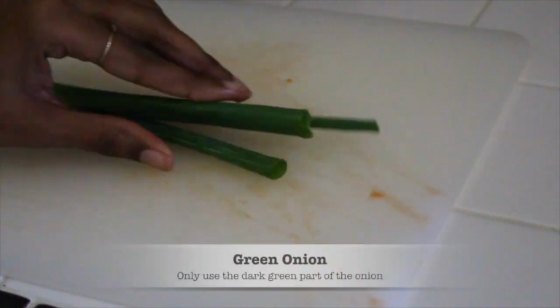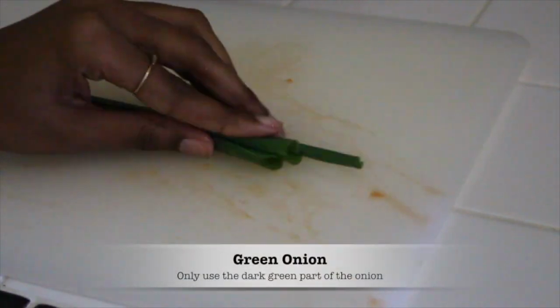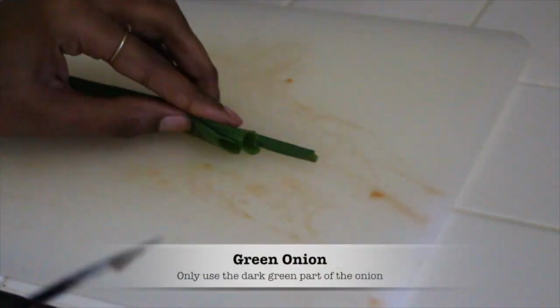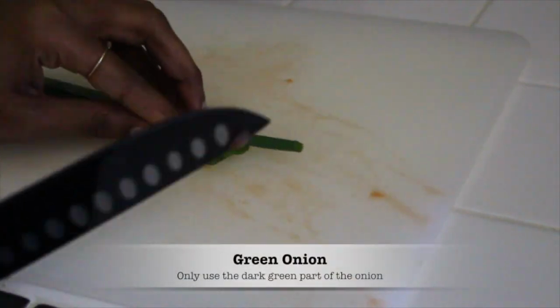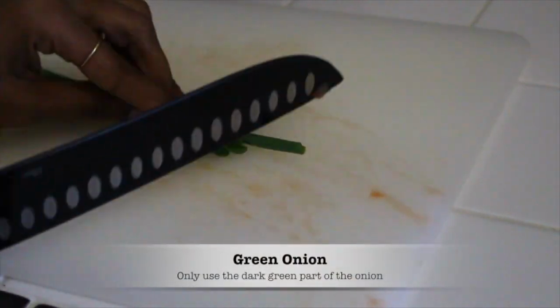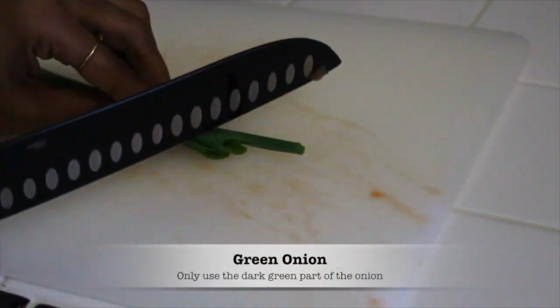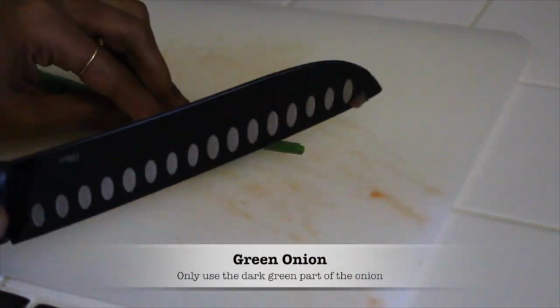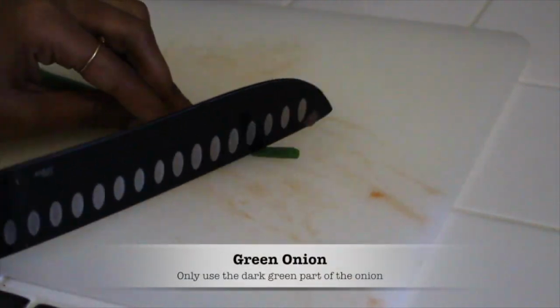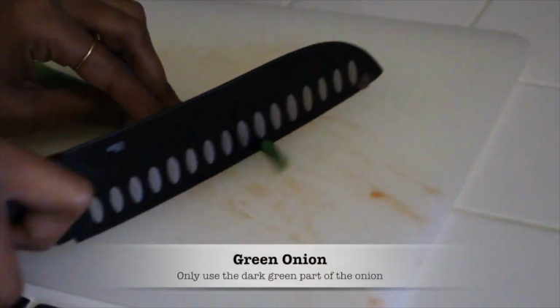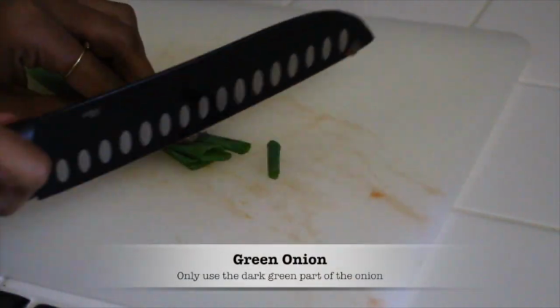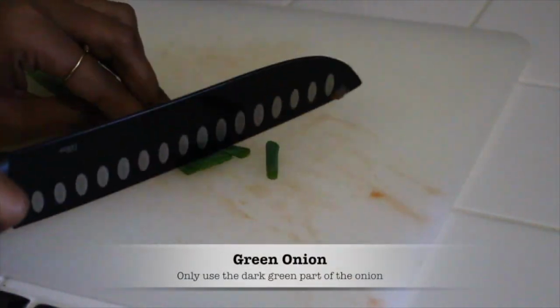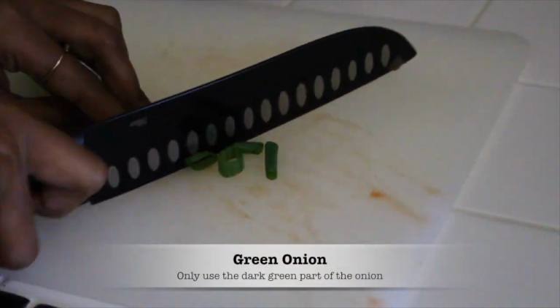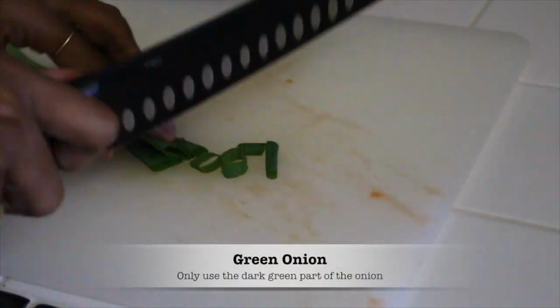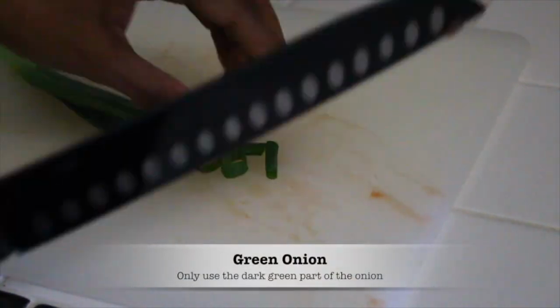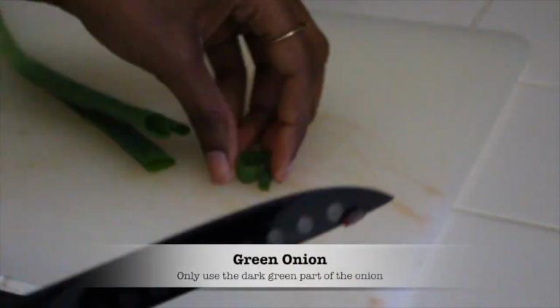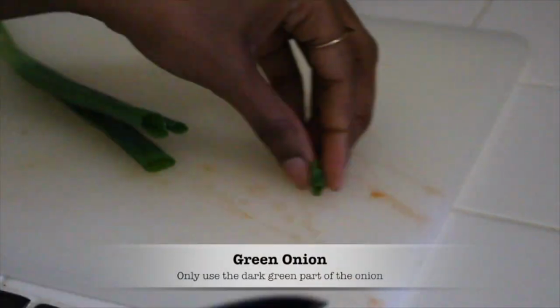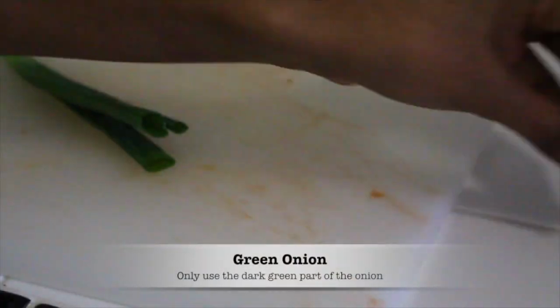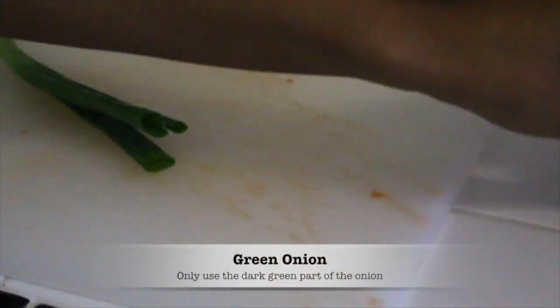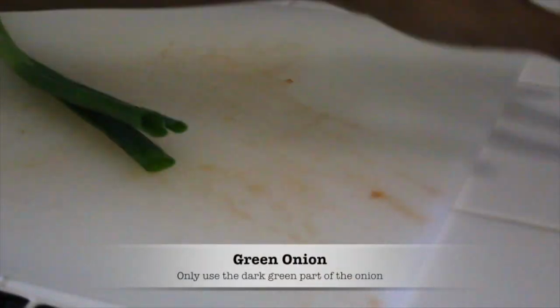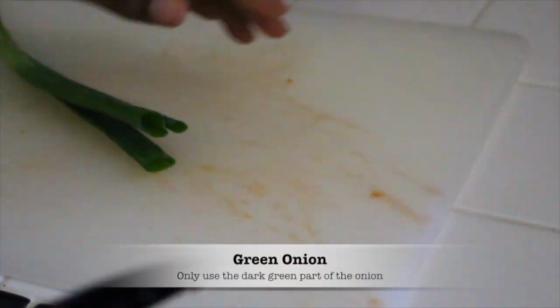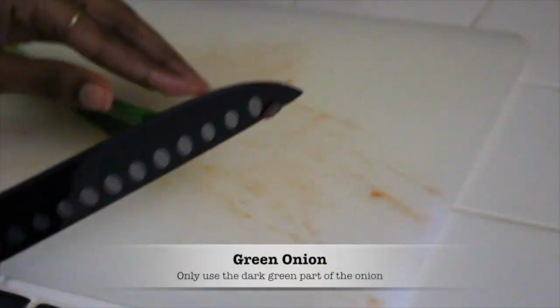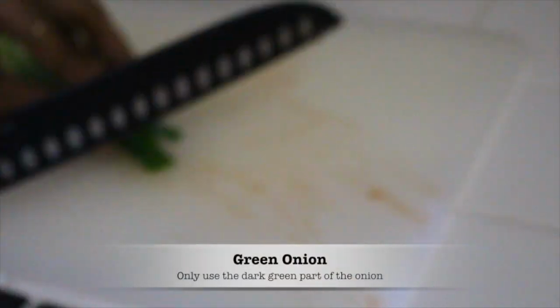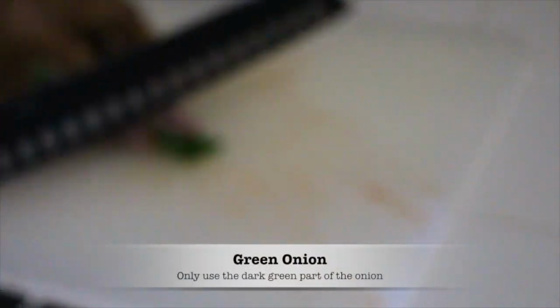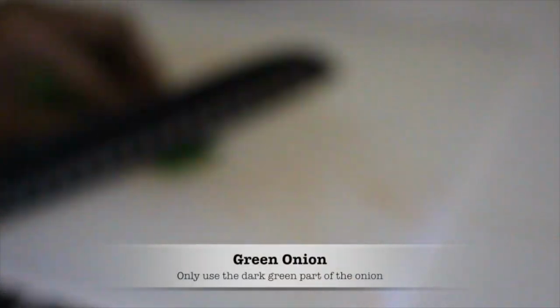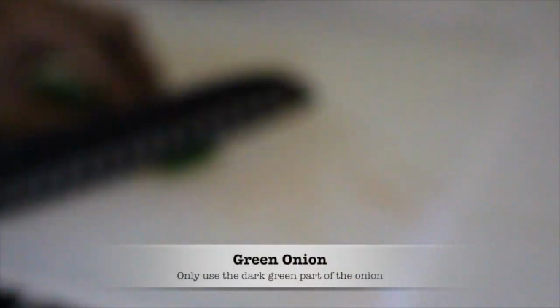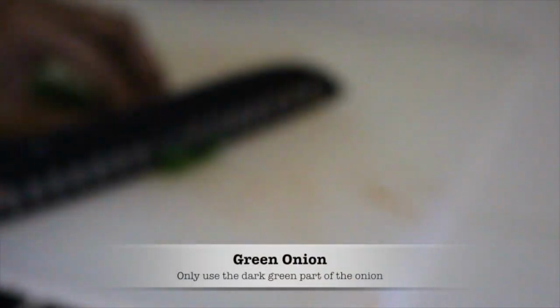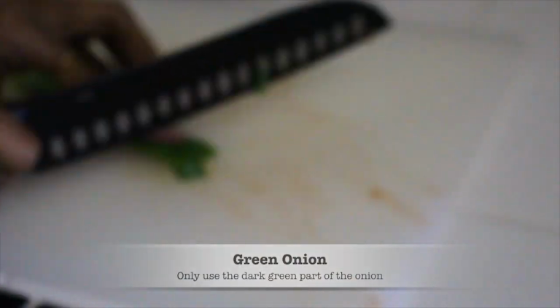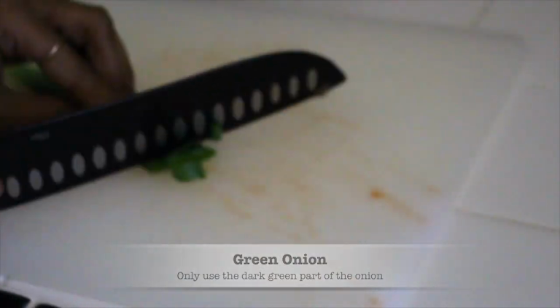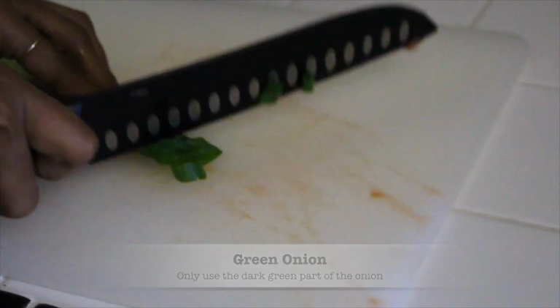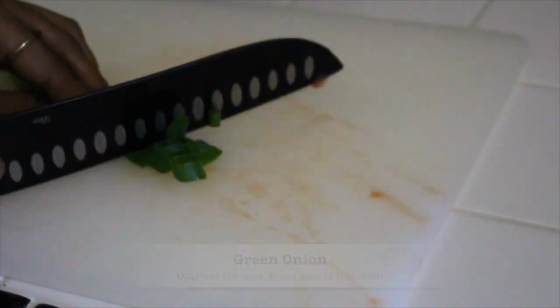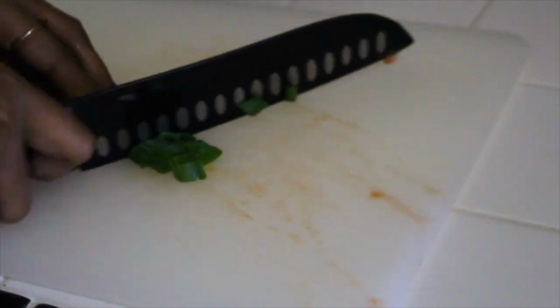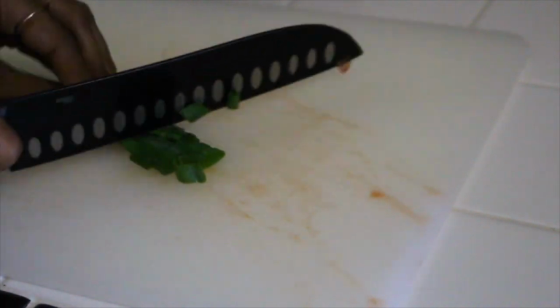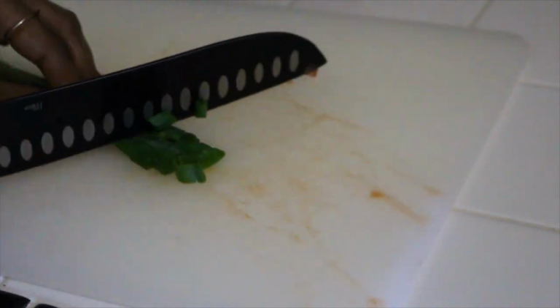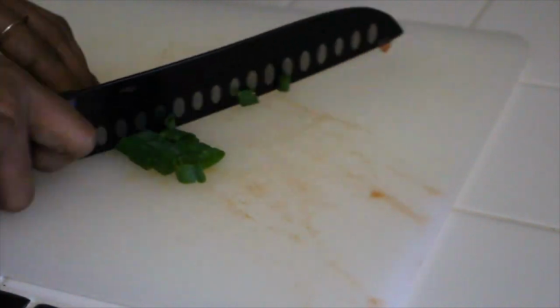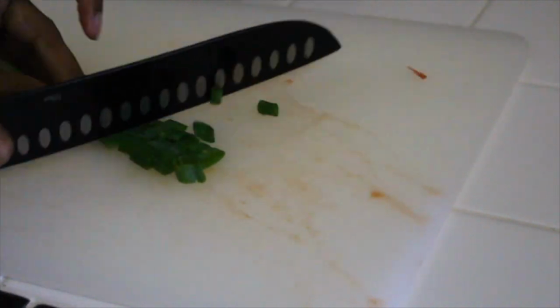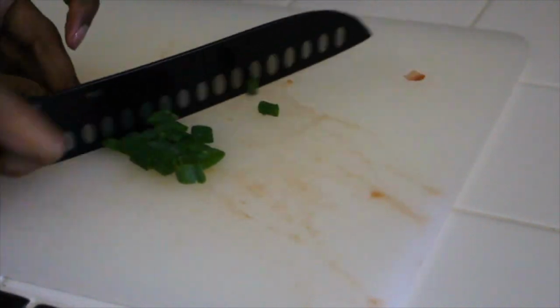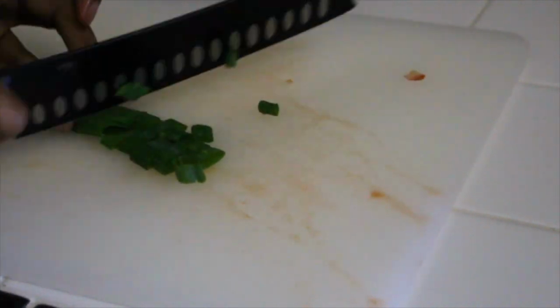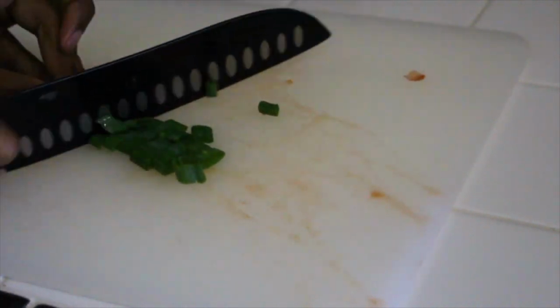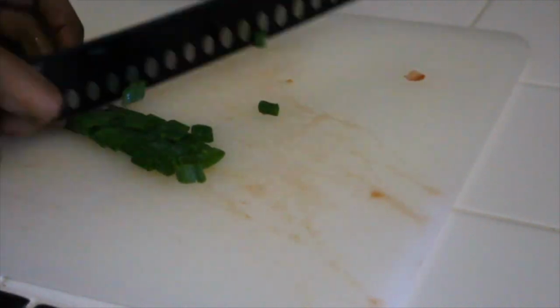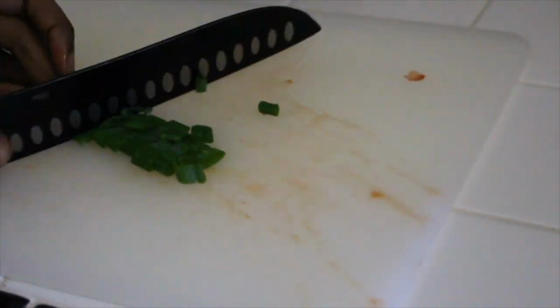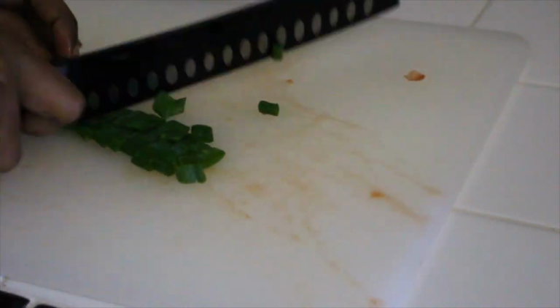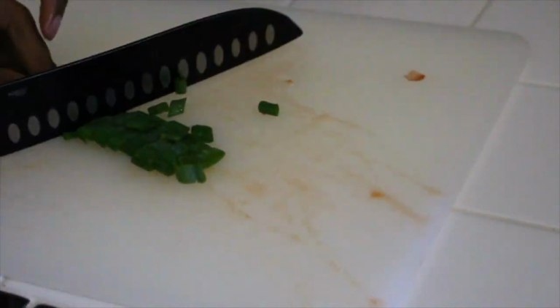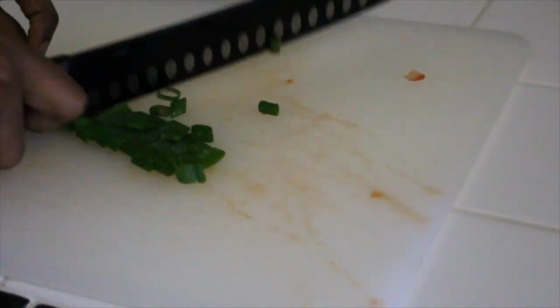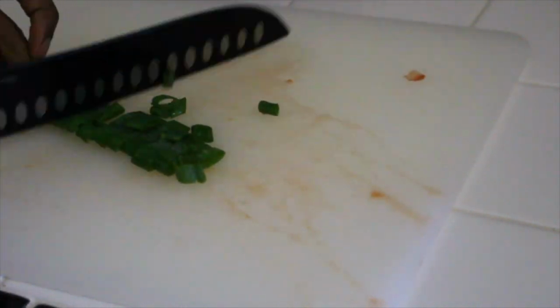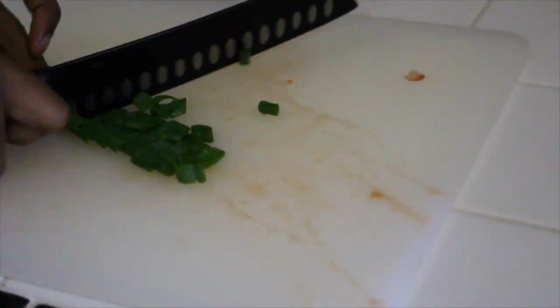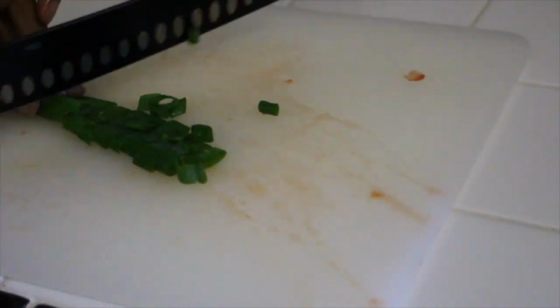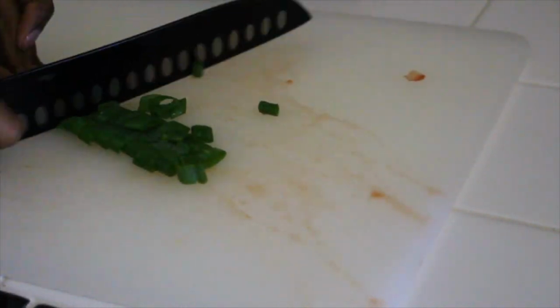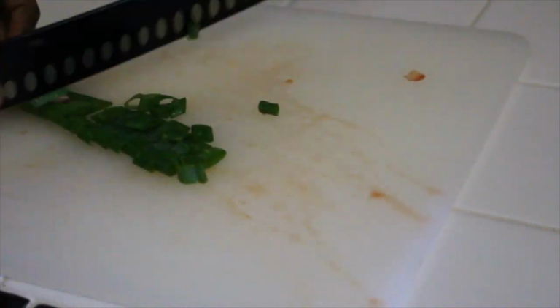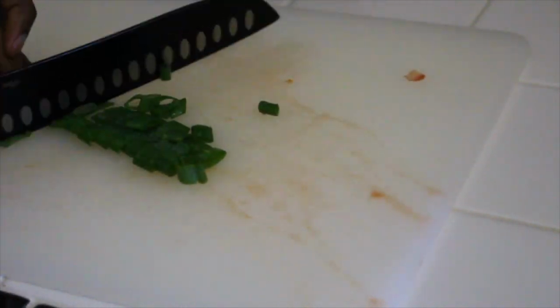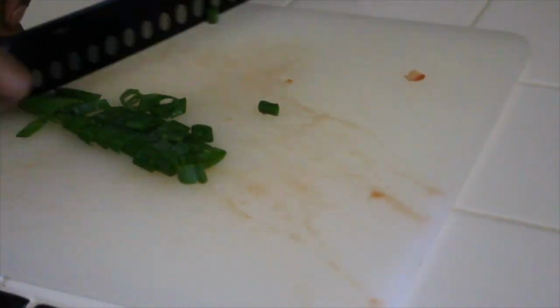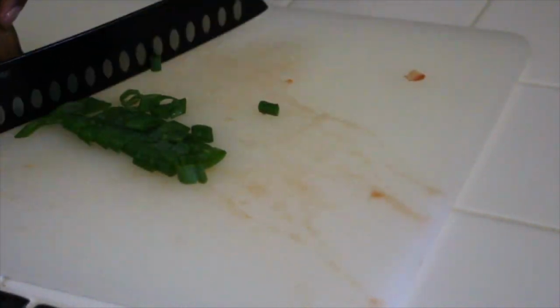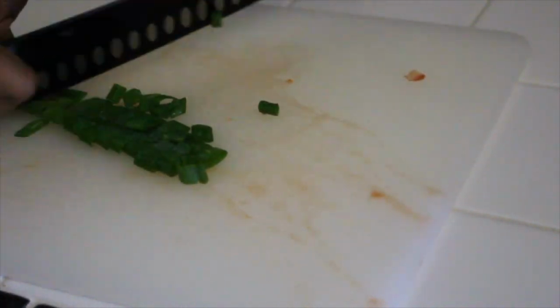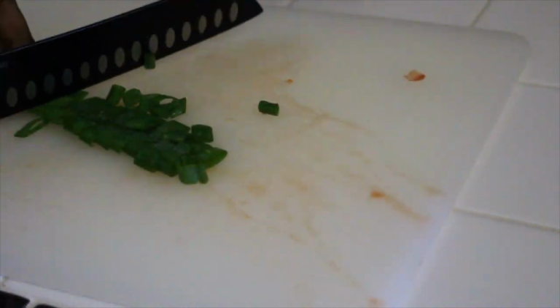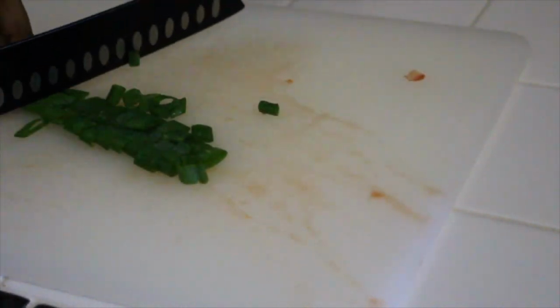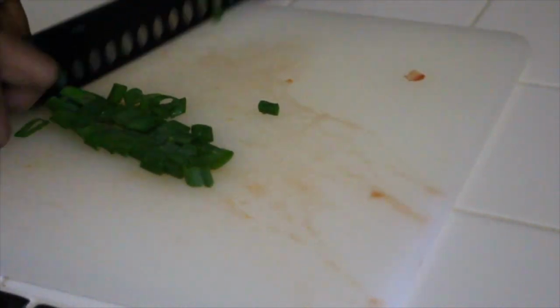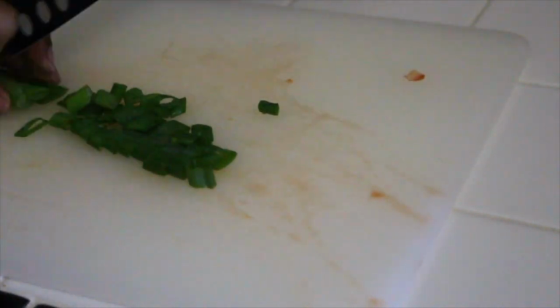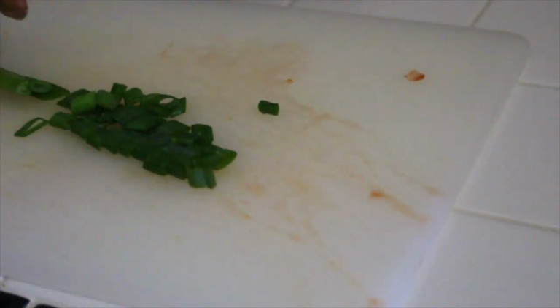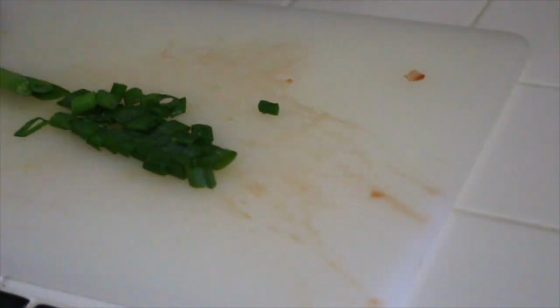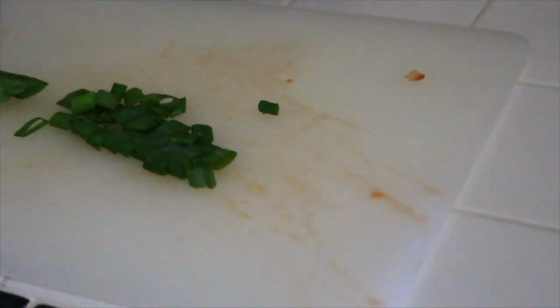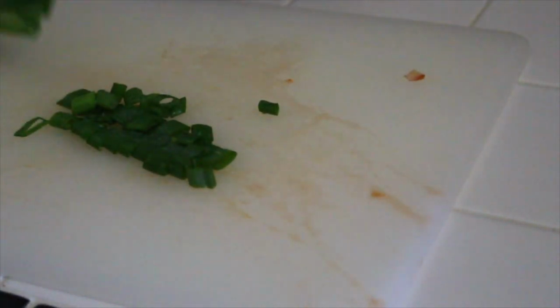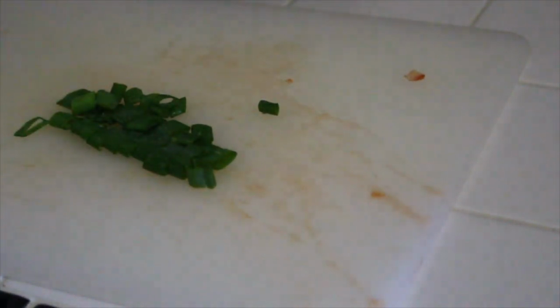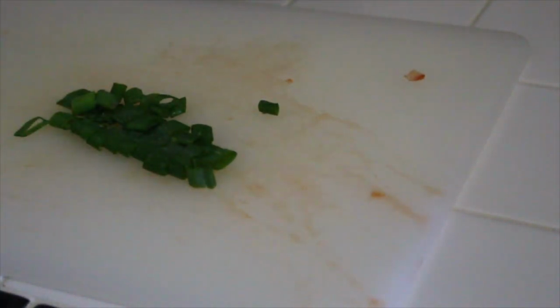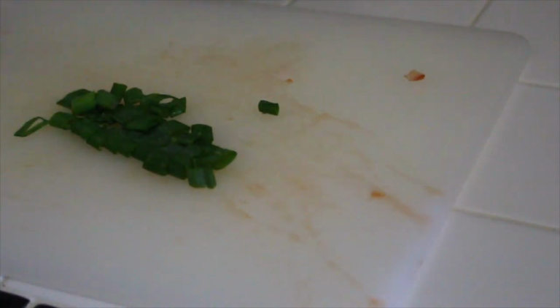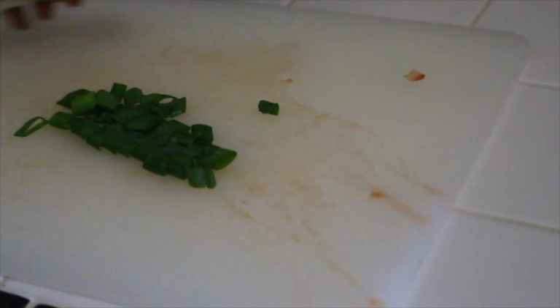Now we're going to cut a green onion into small pieces. We're only going to use the dark green part of the green onion — you're not going to go down to the lighter part.